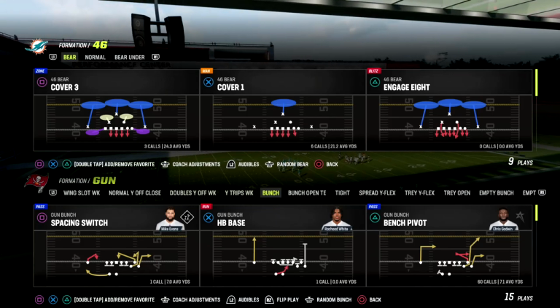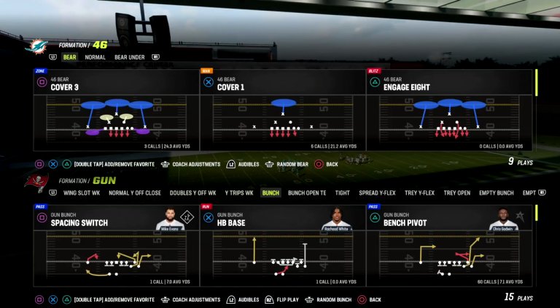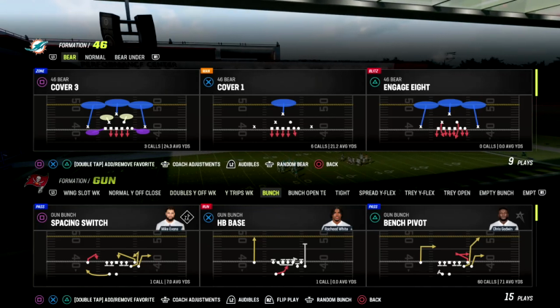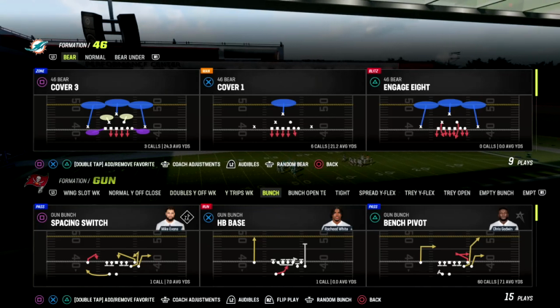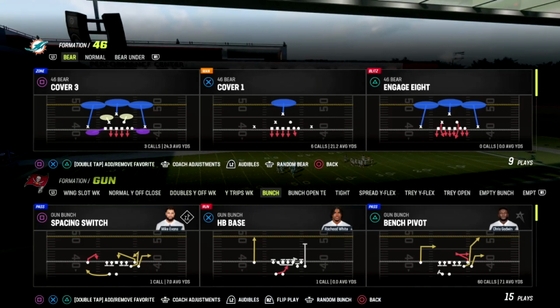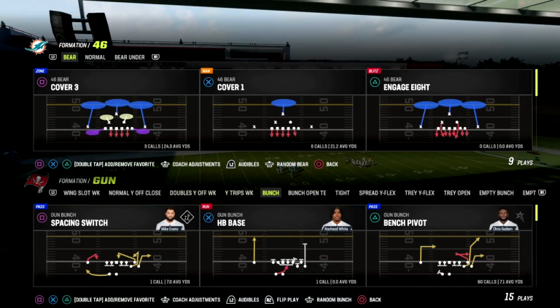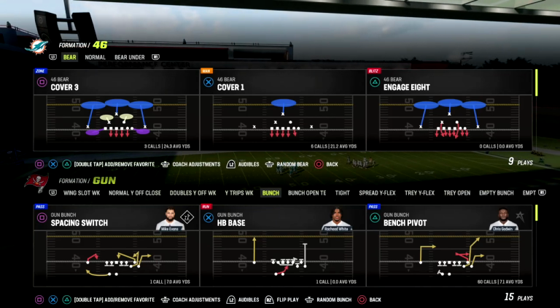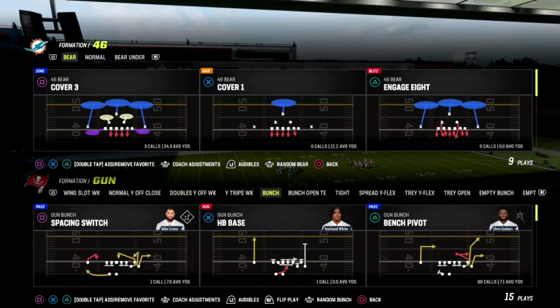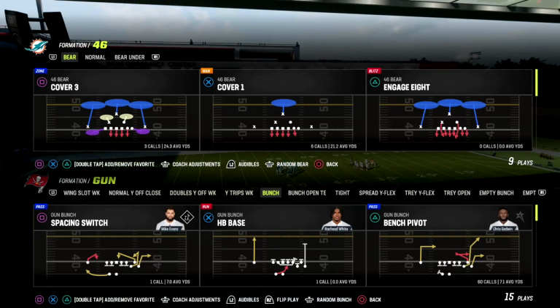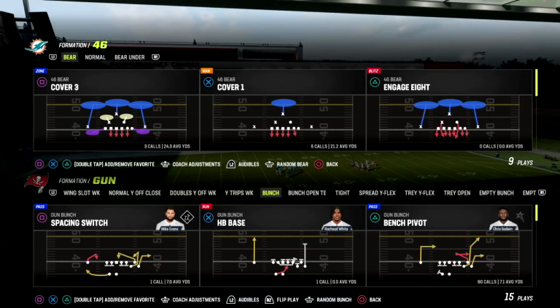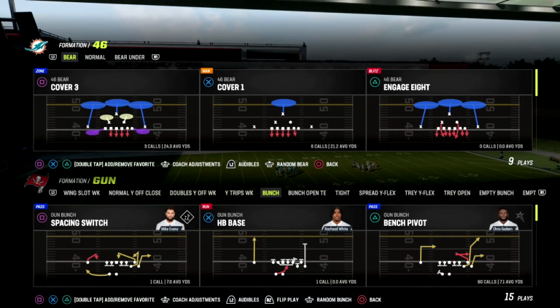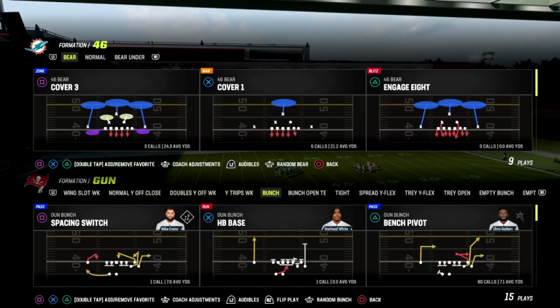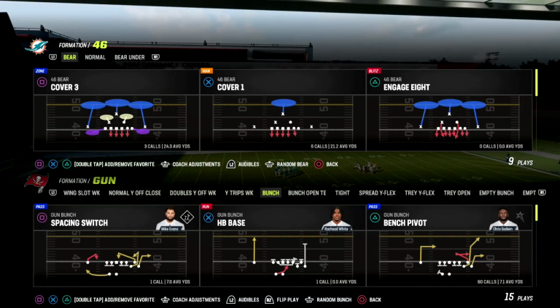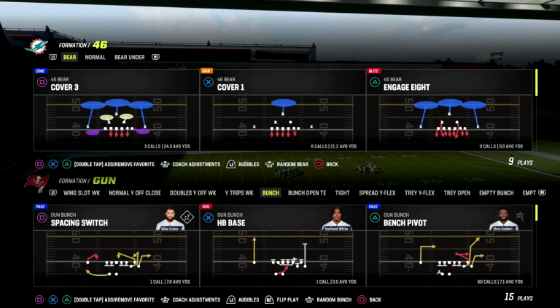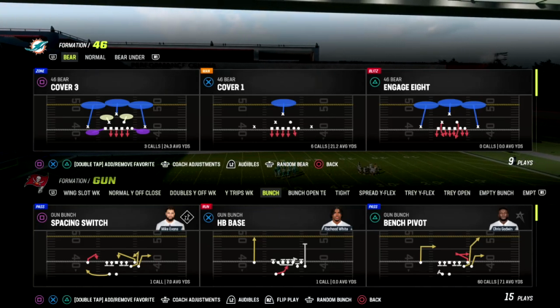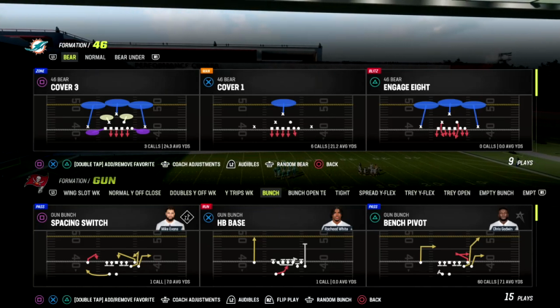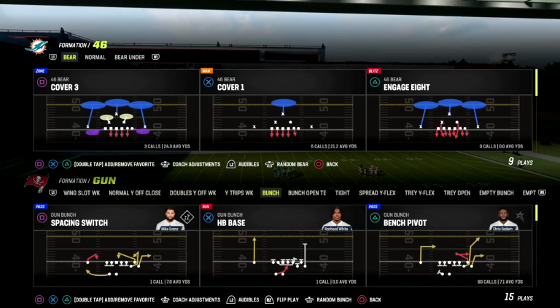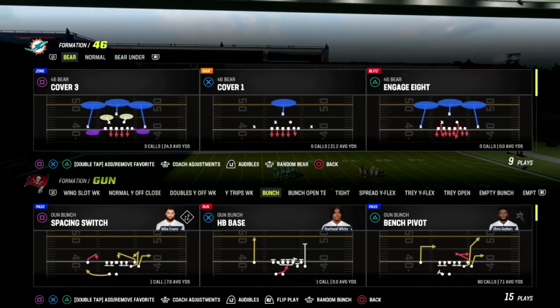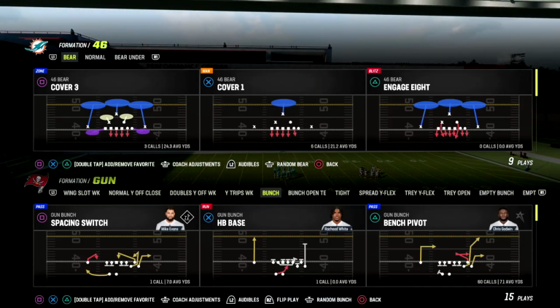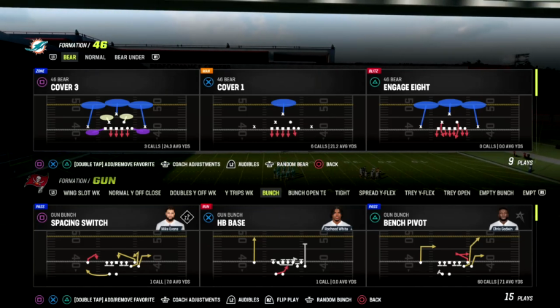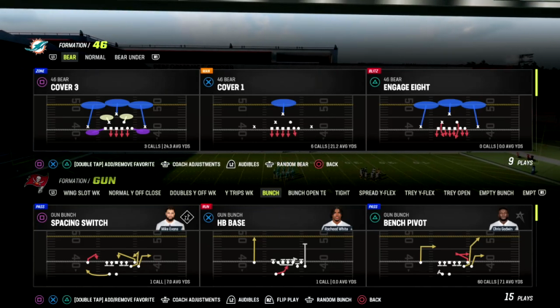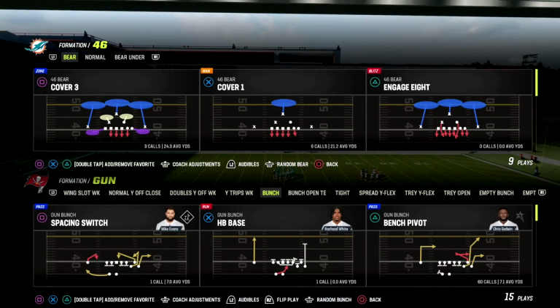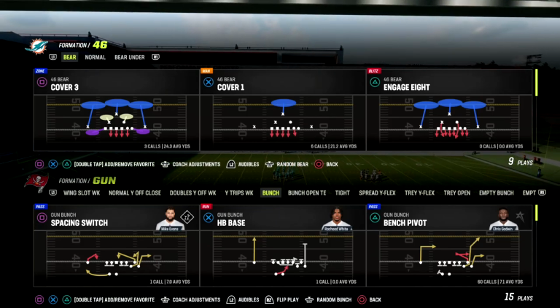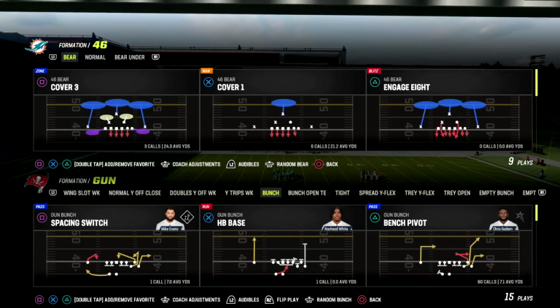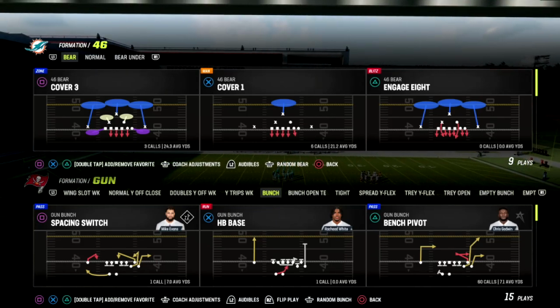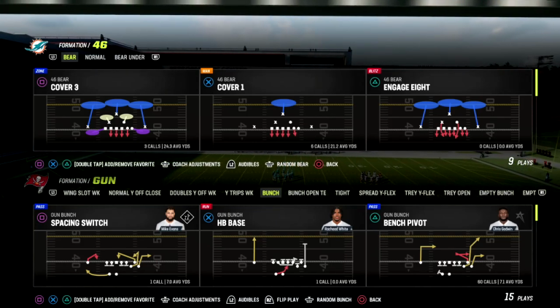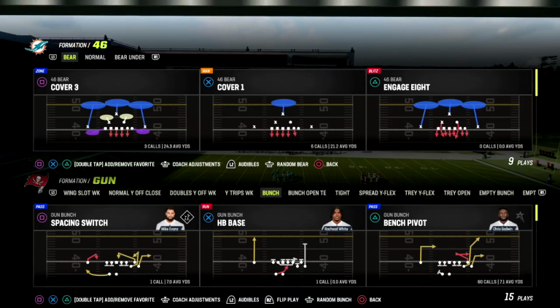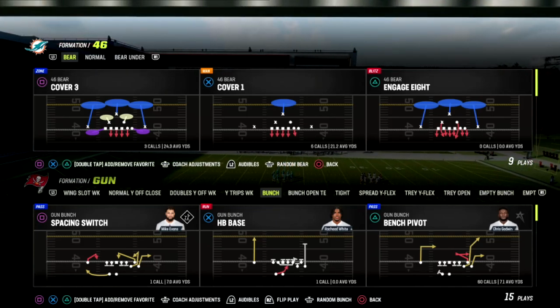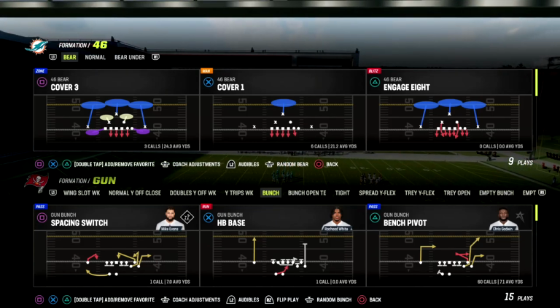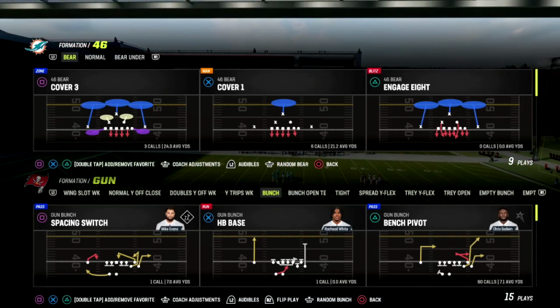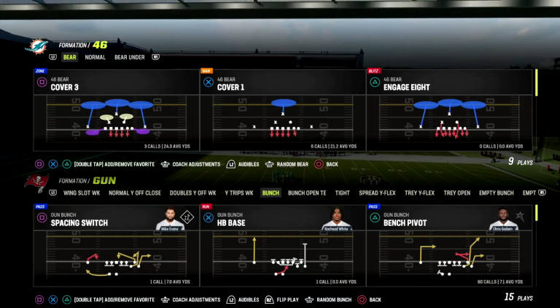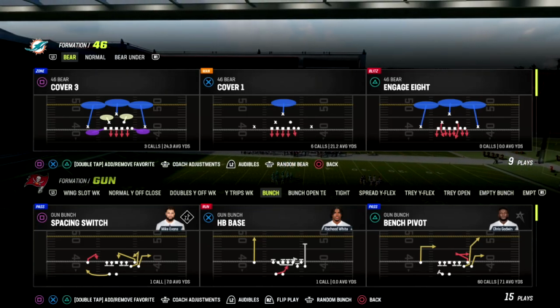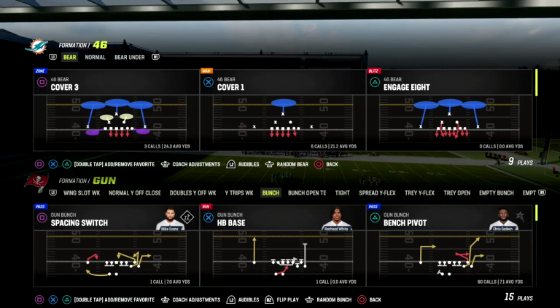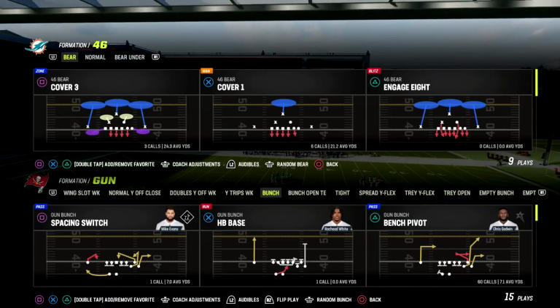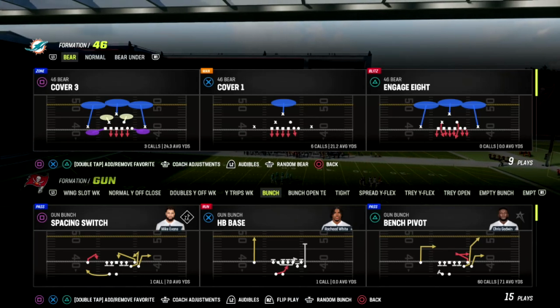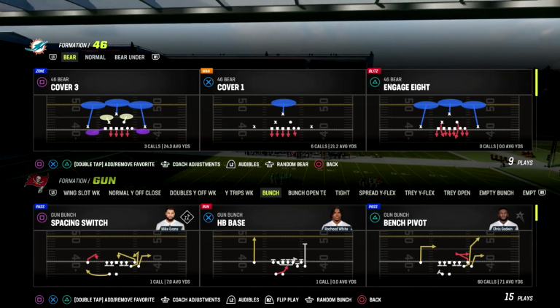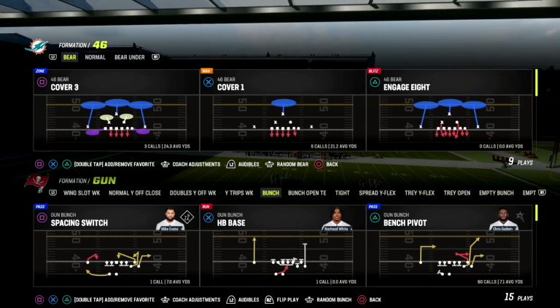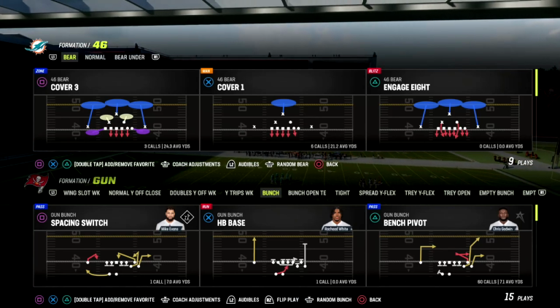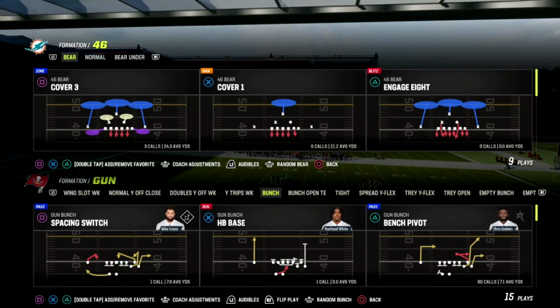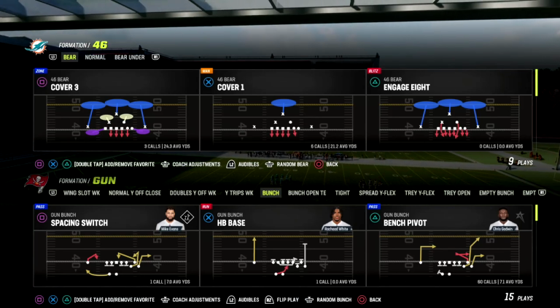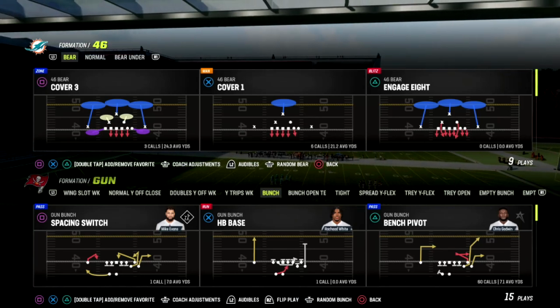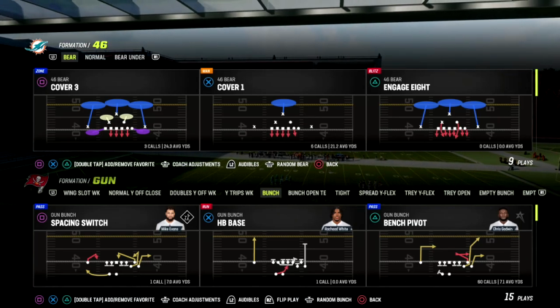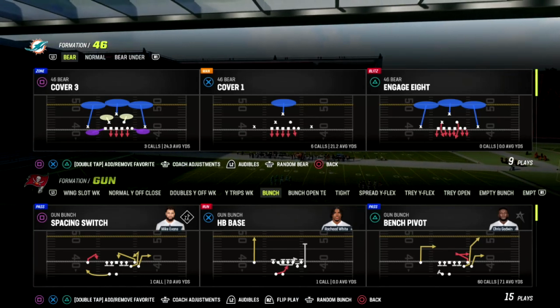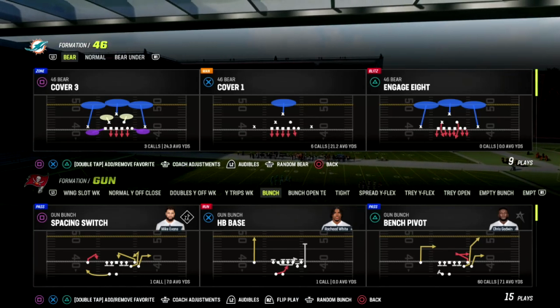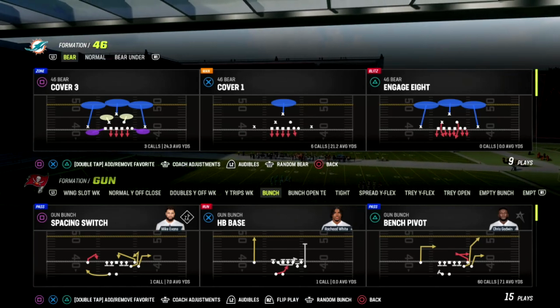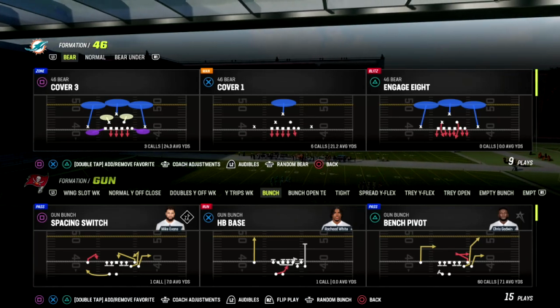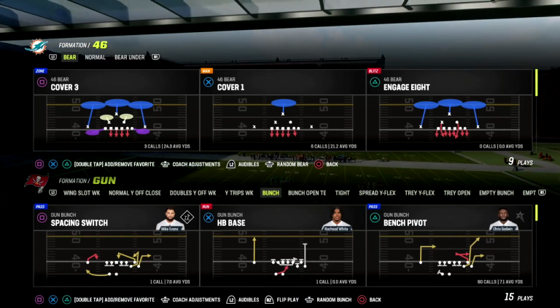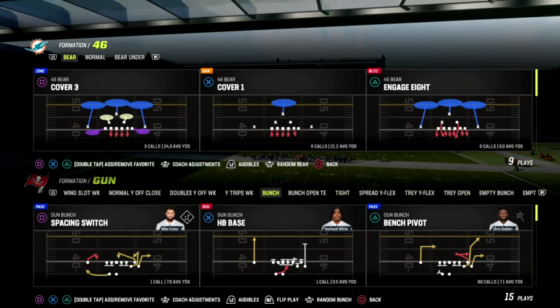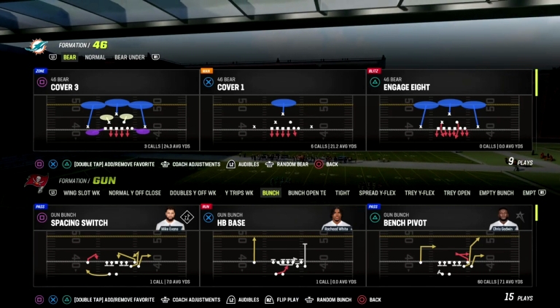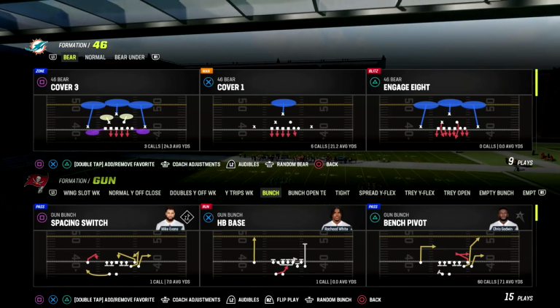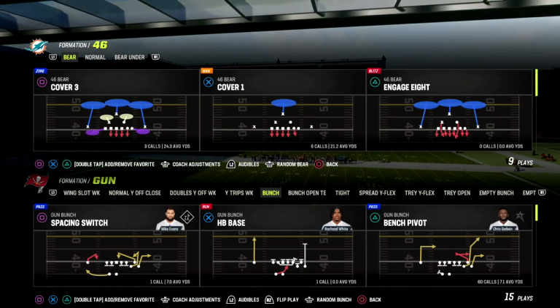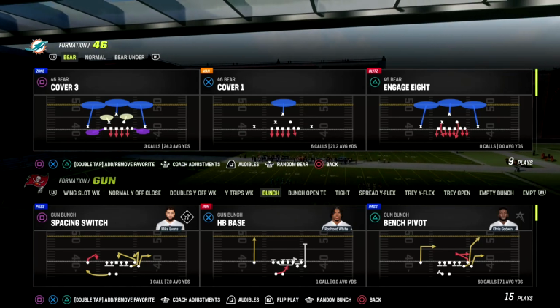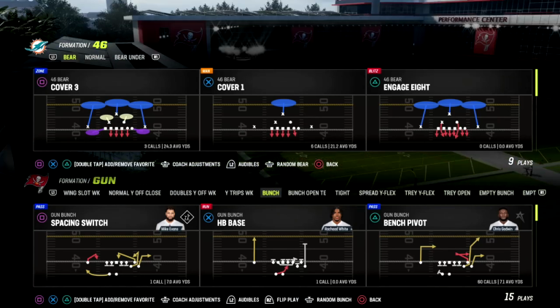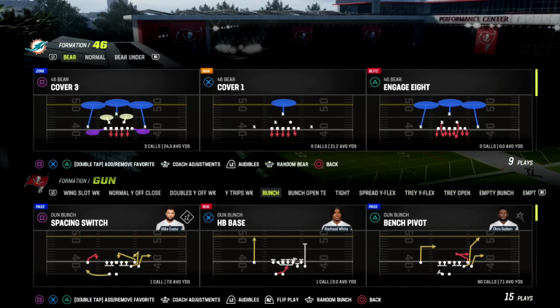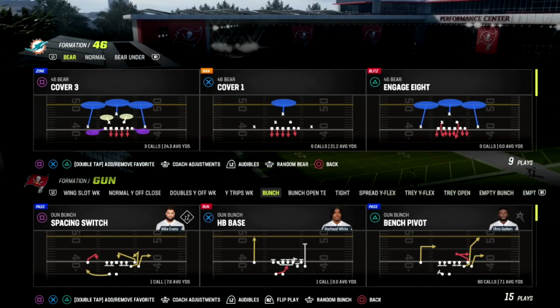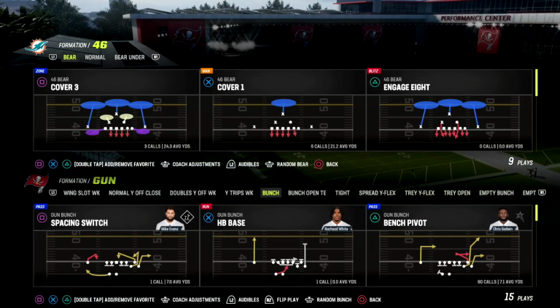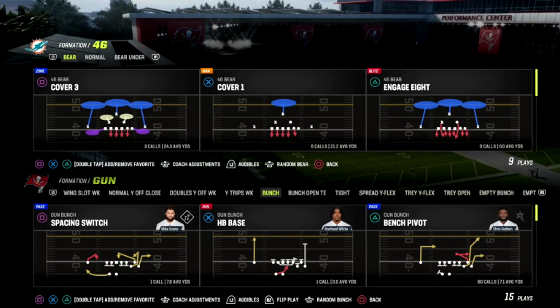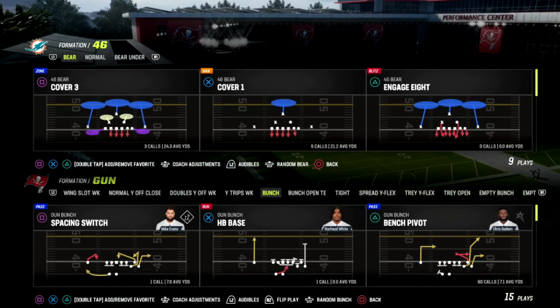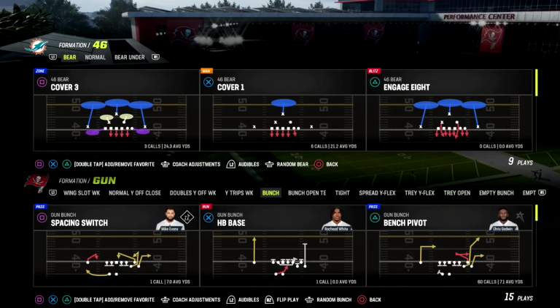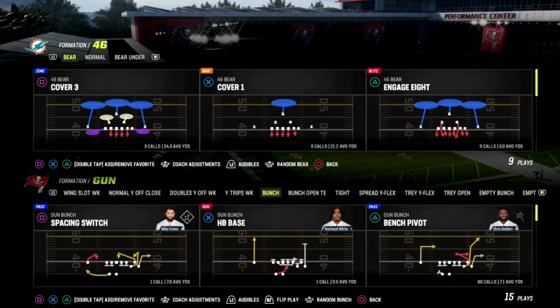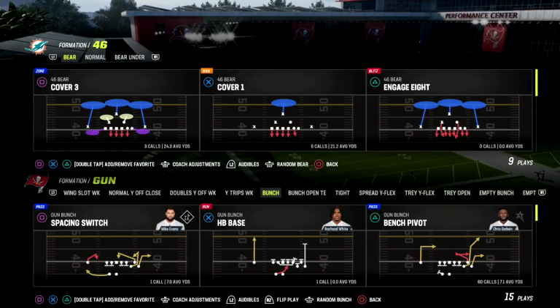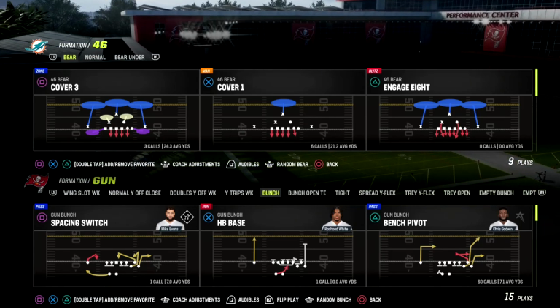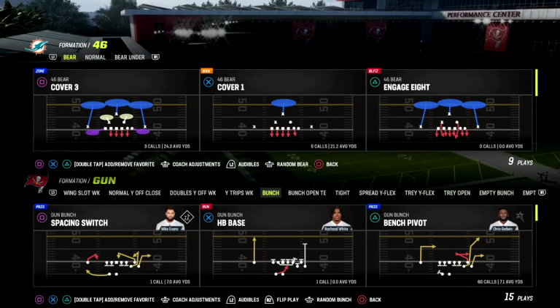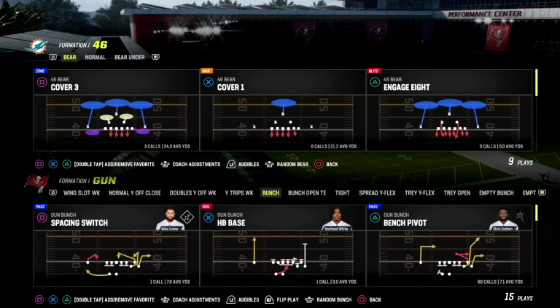One of the best plays in Madden 23 is Flood. It's out of Bunch. We're going to be looking at Washington's Offensive Playbook today.